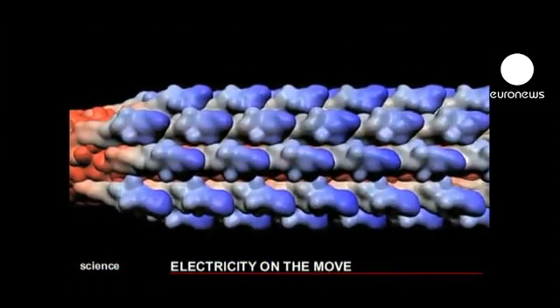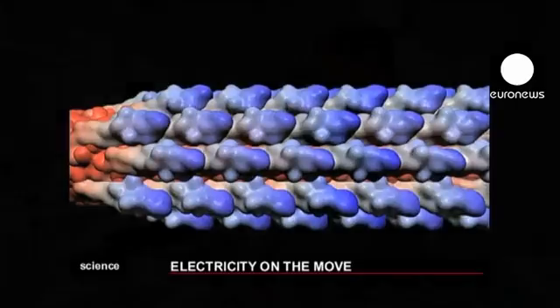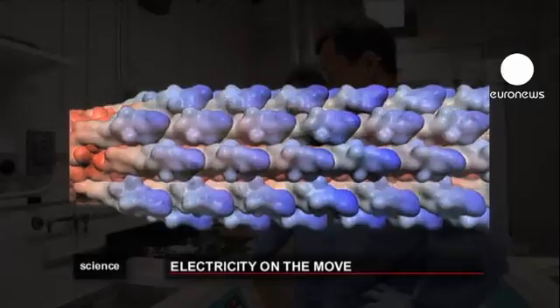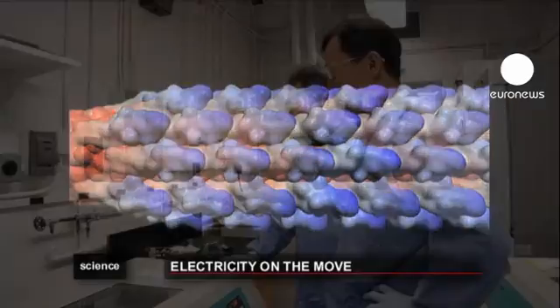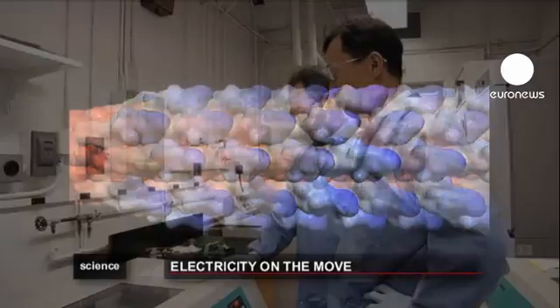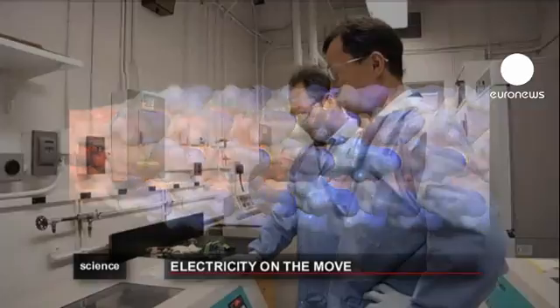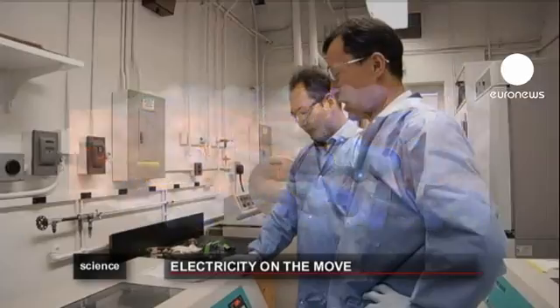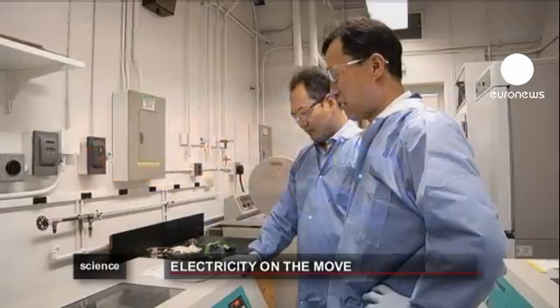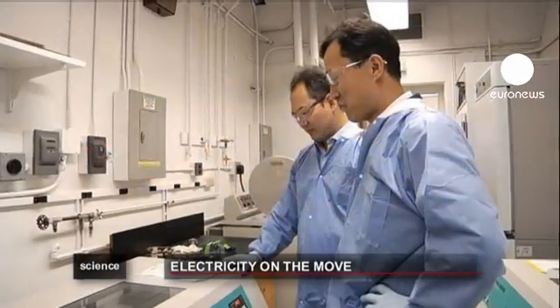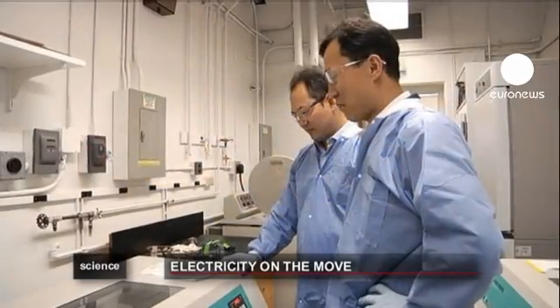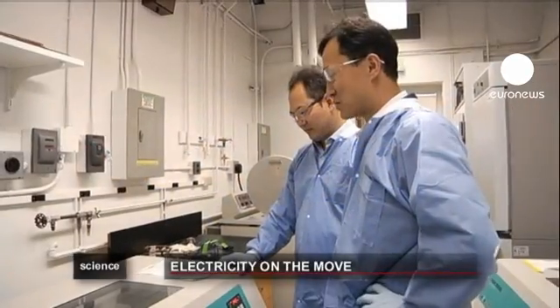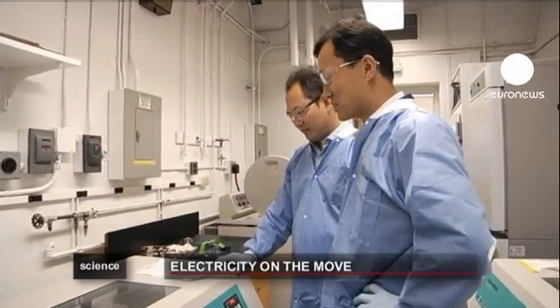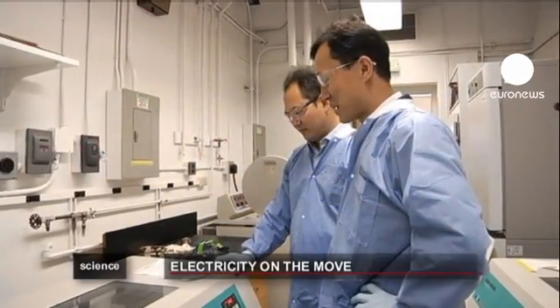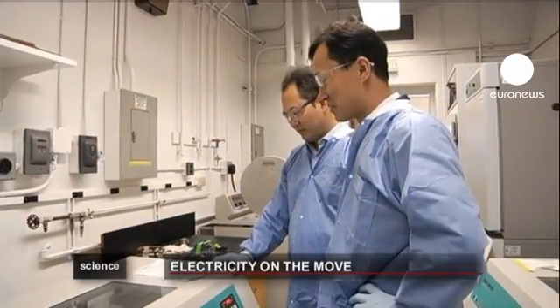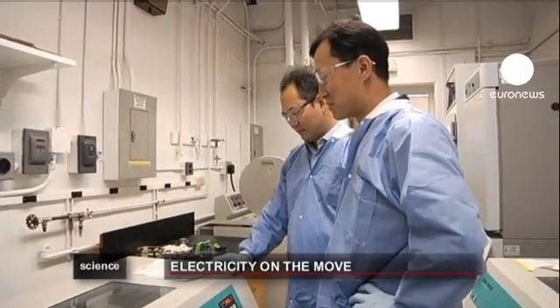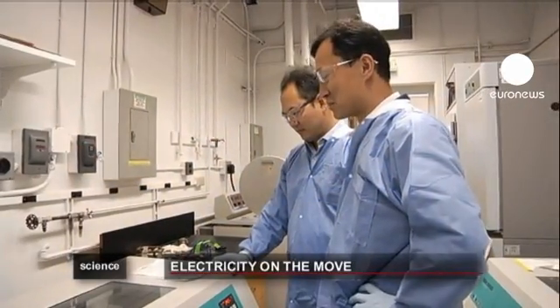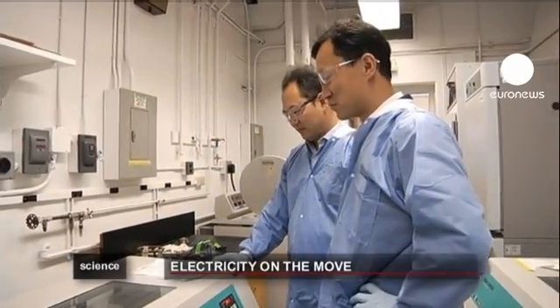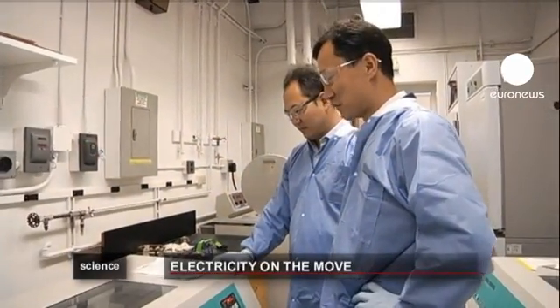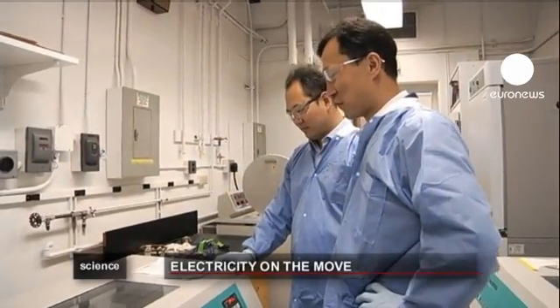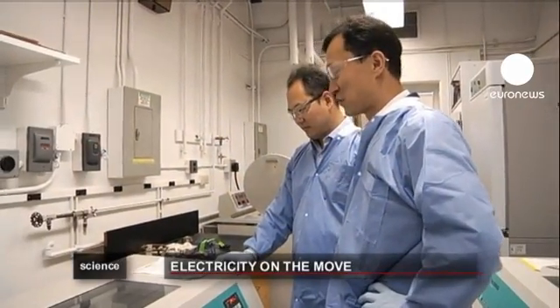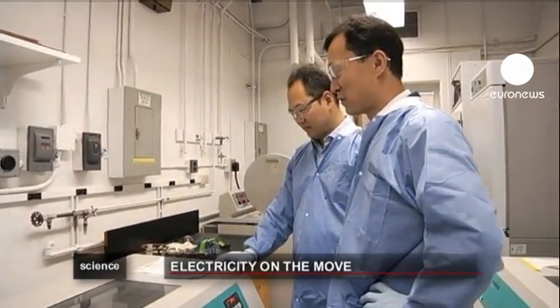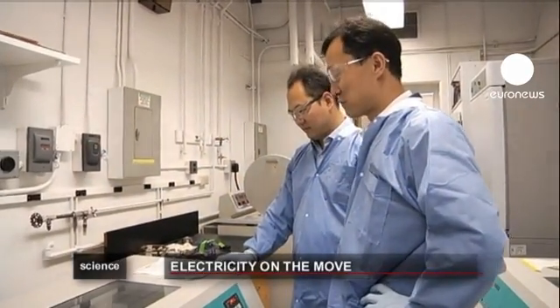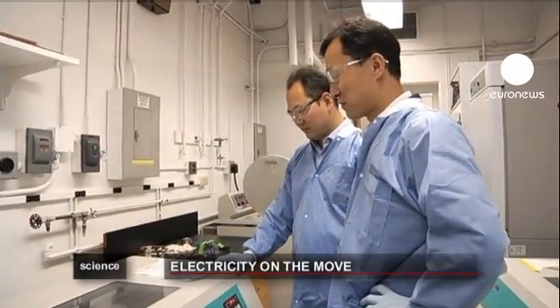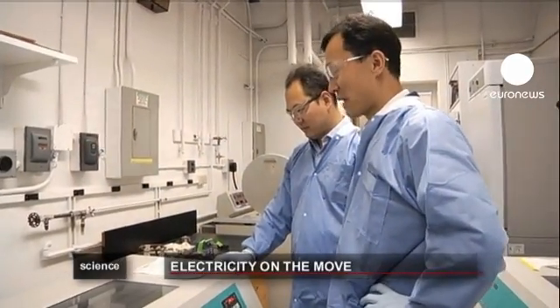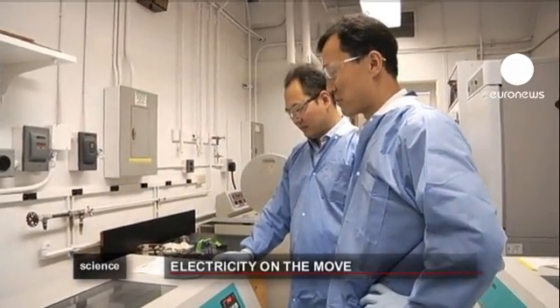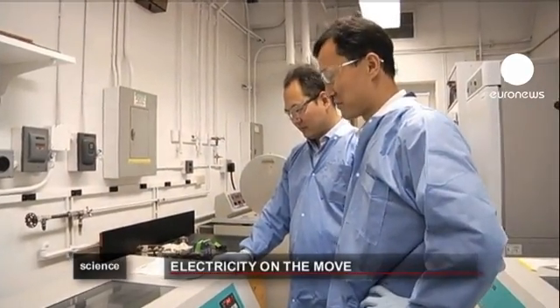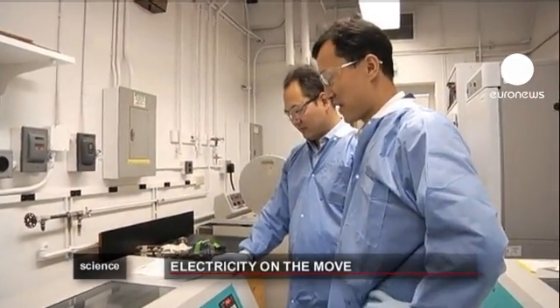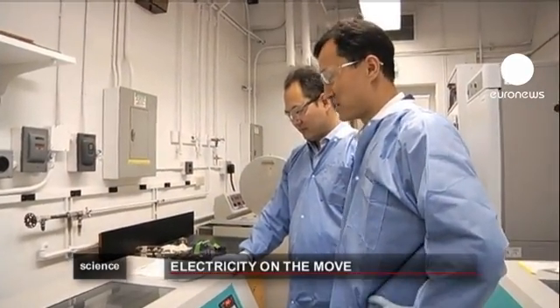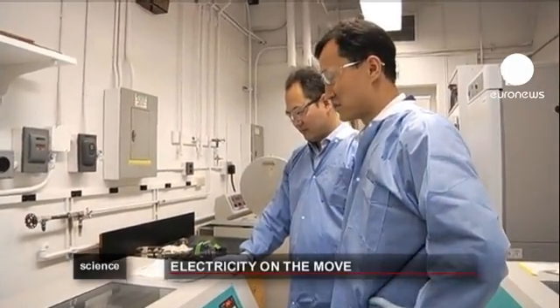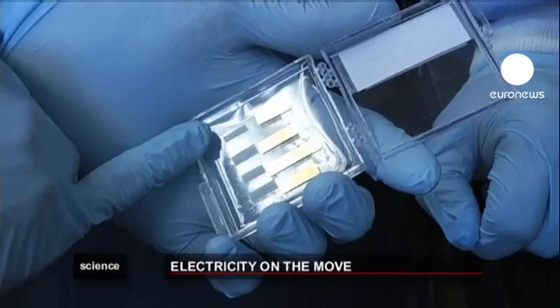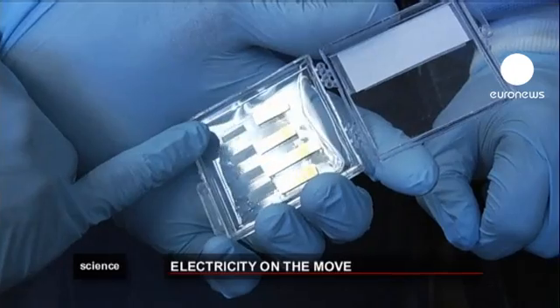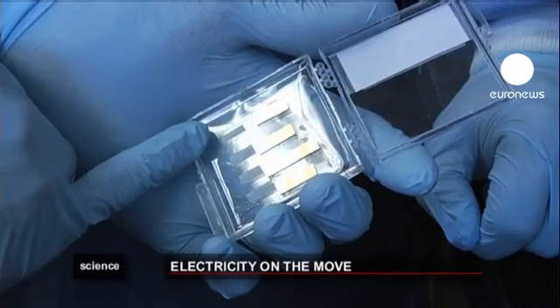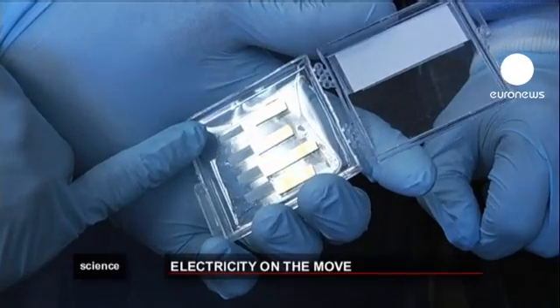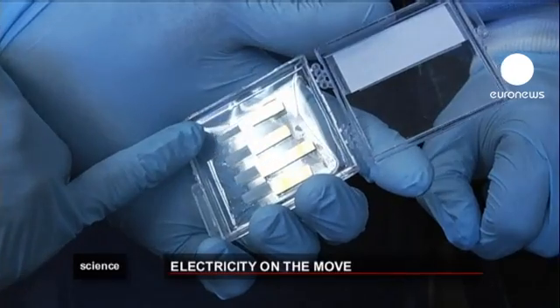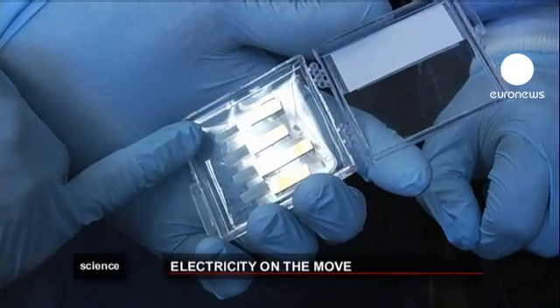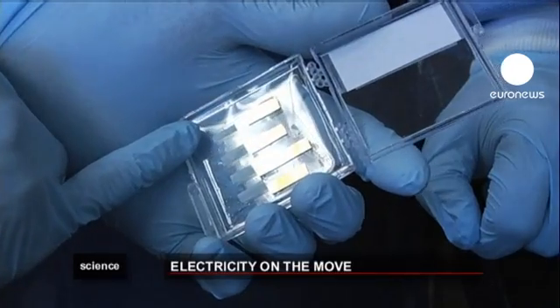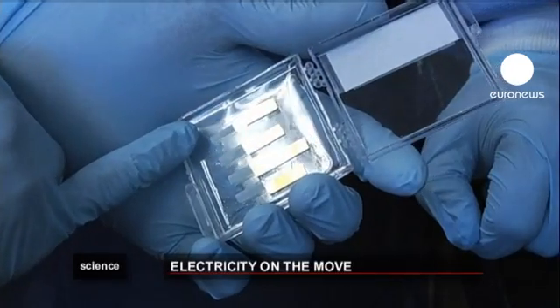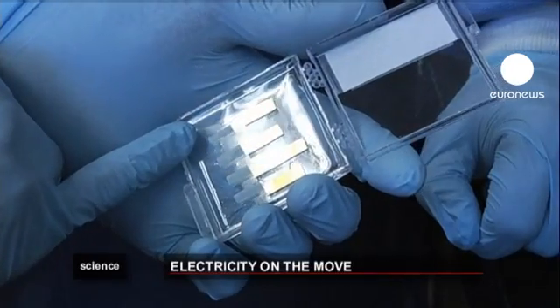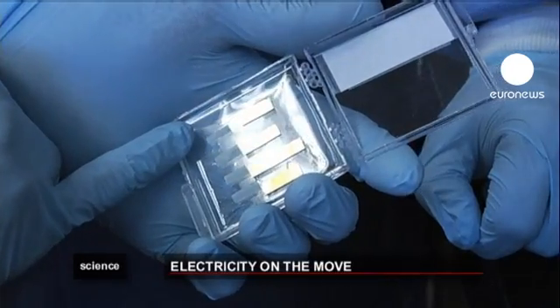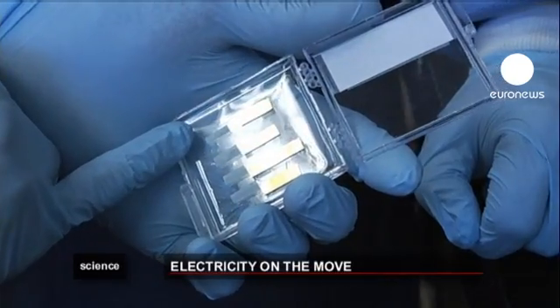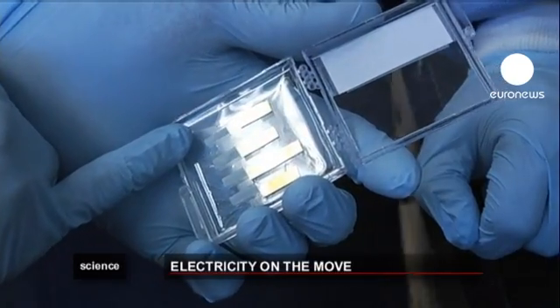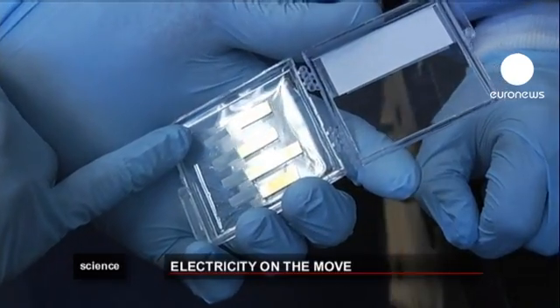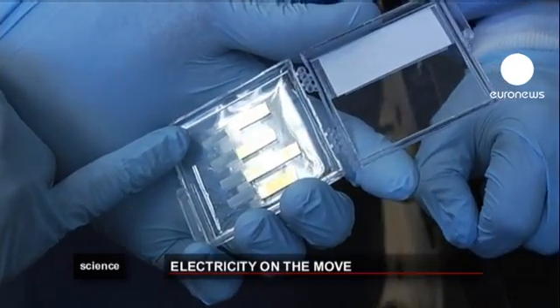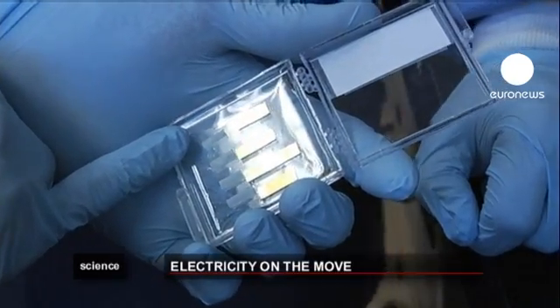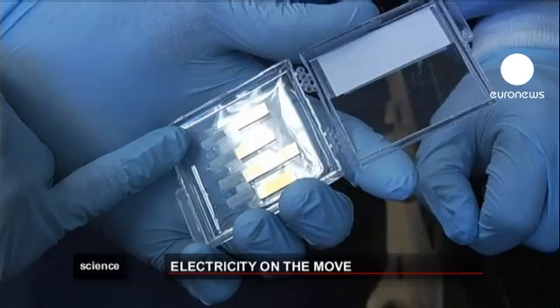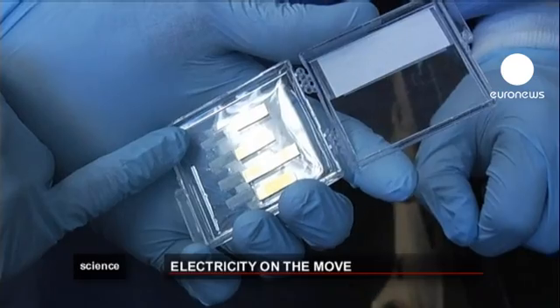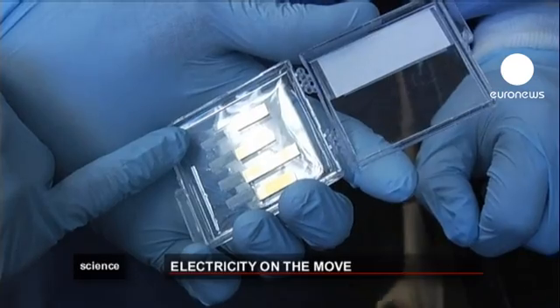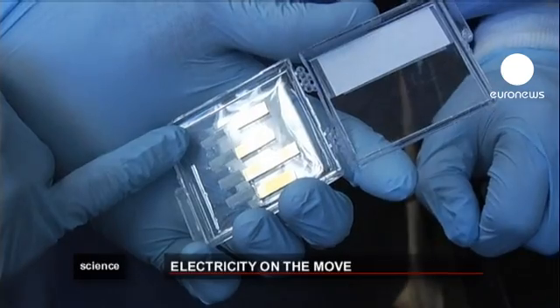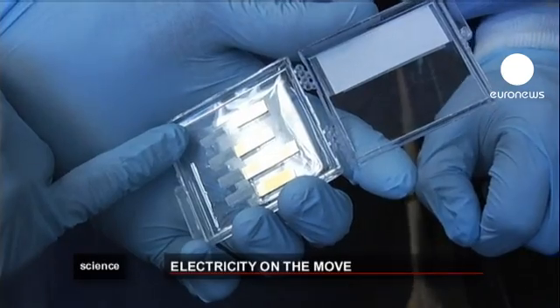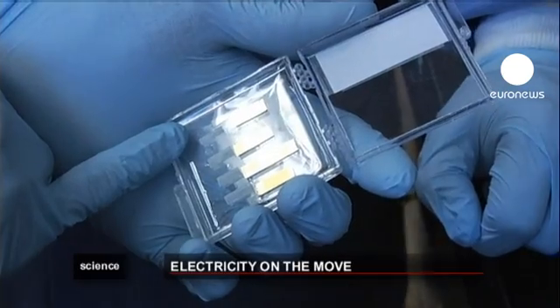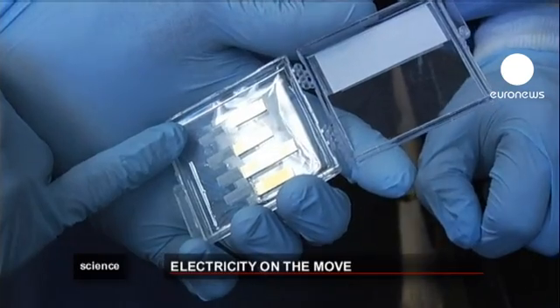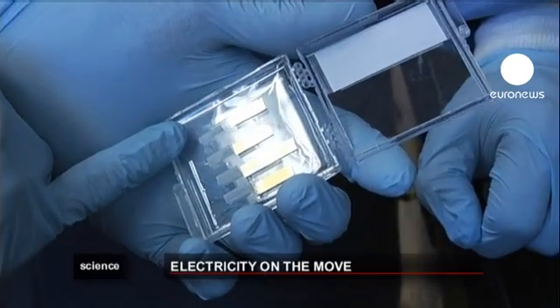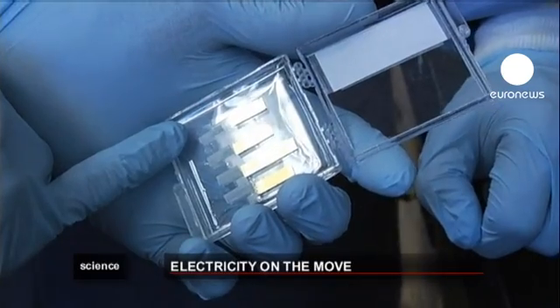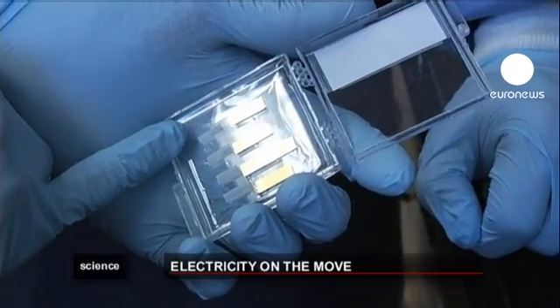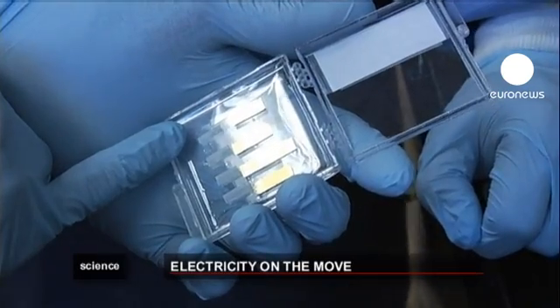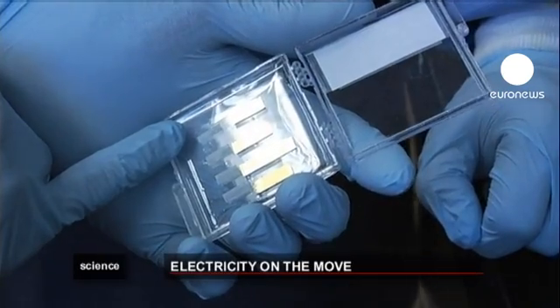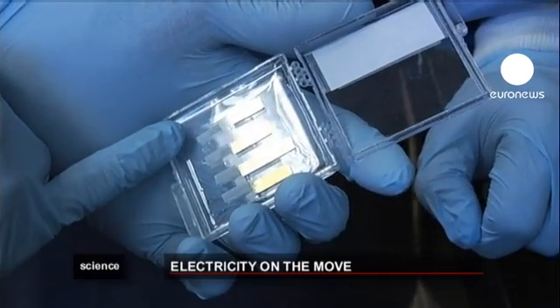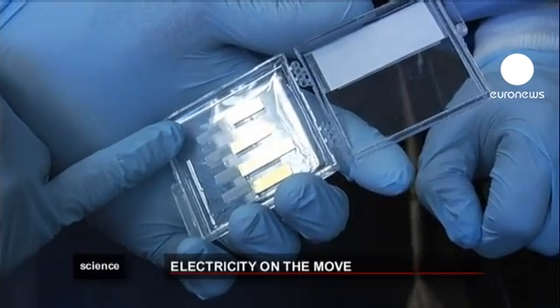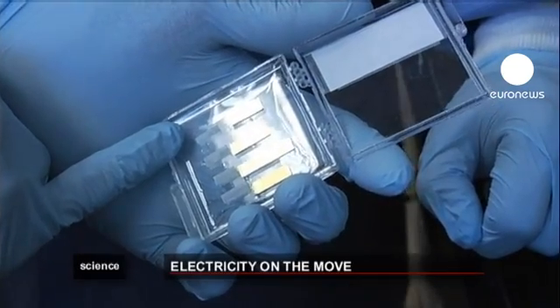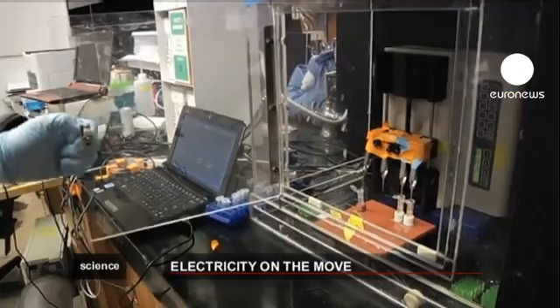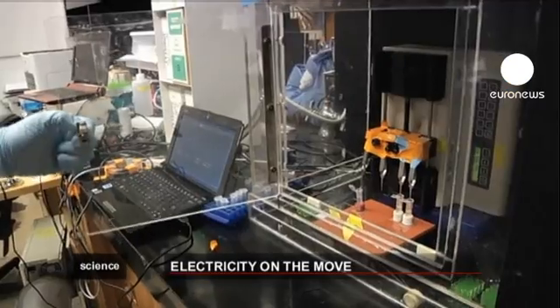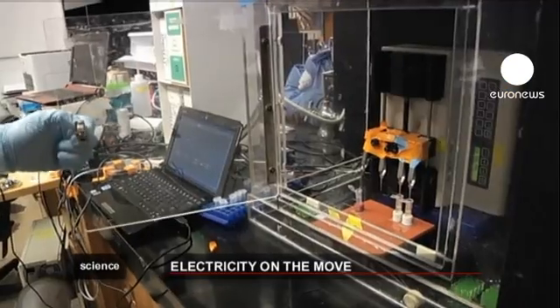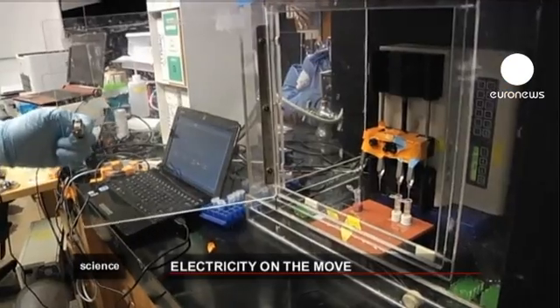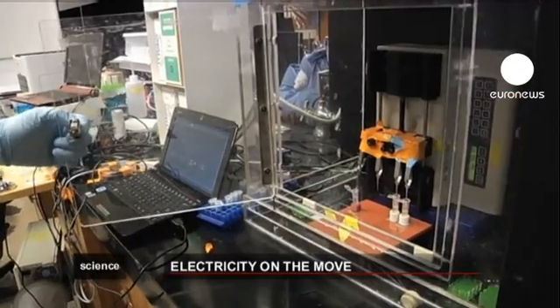Previous piezoelectric devices have been created but containing lead and so on have been limited by their toxicity for humans.